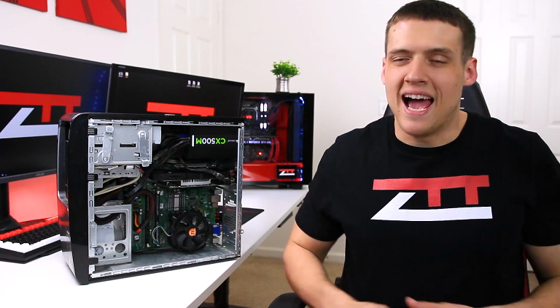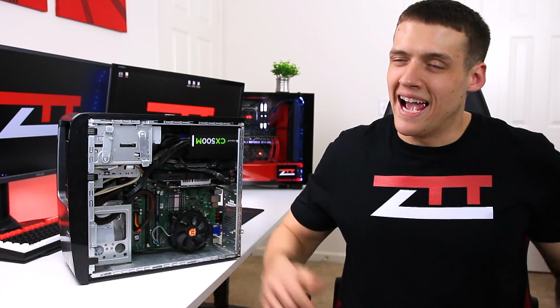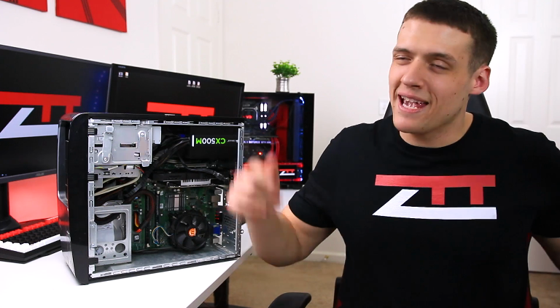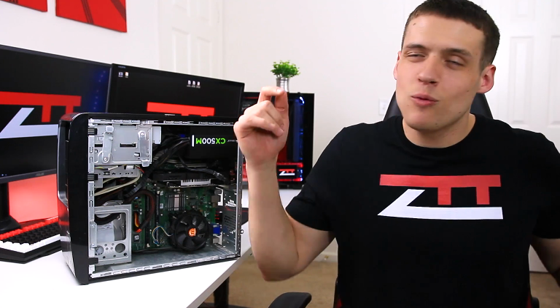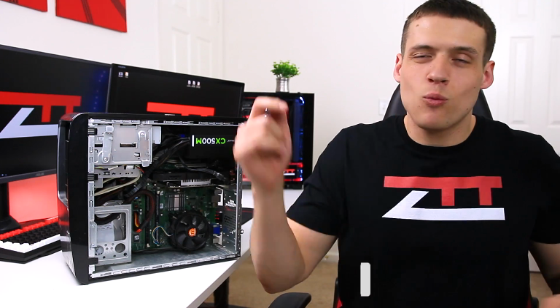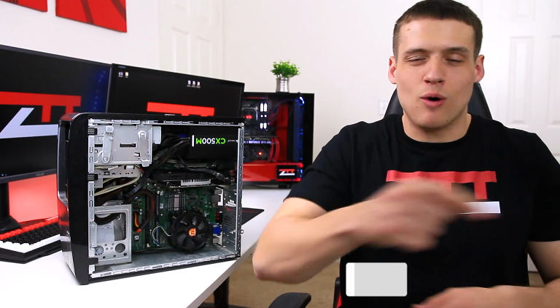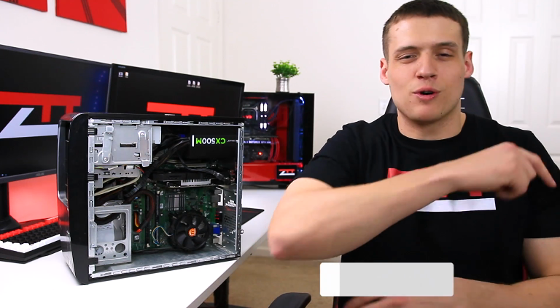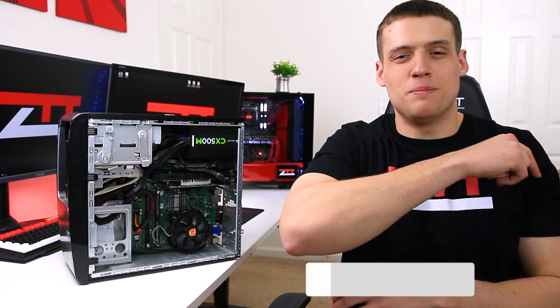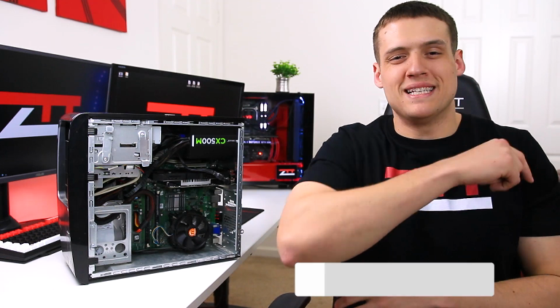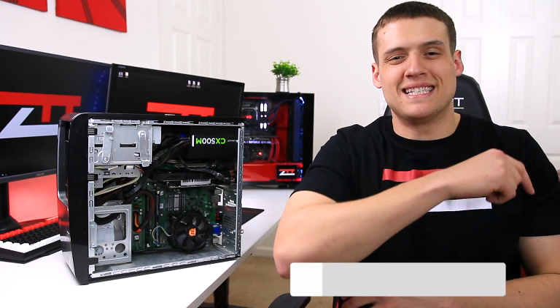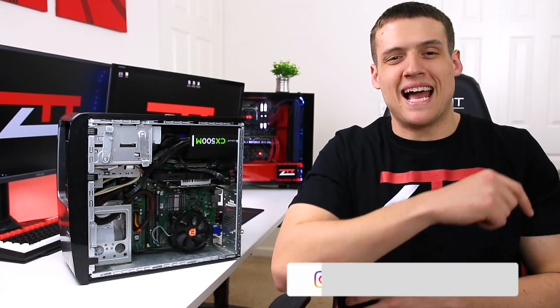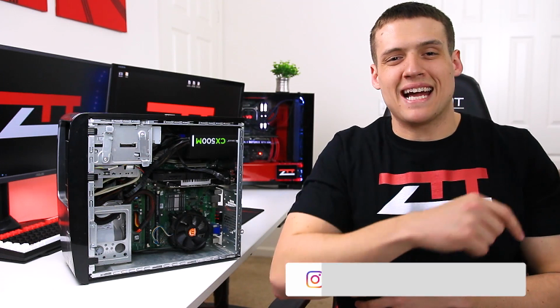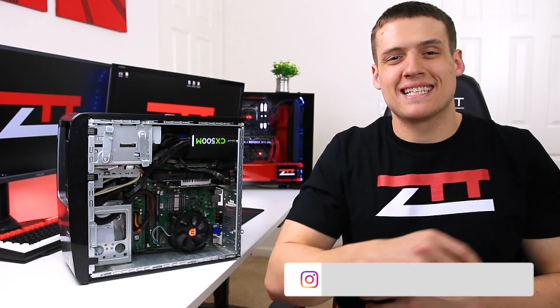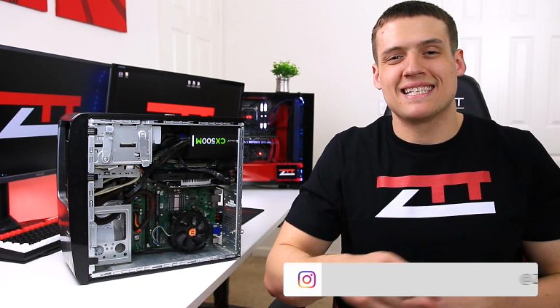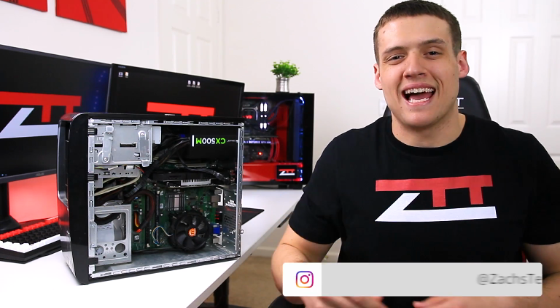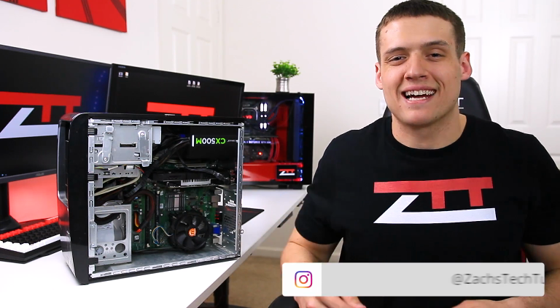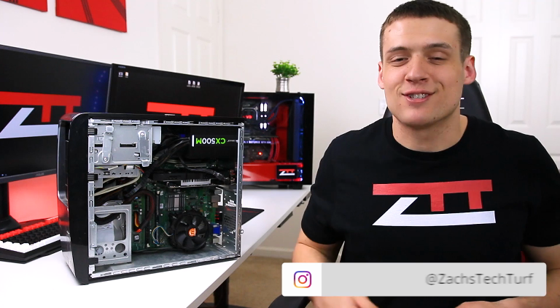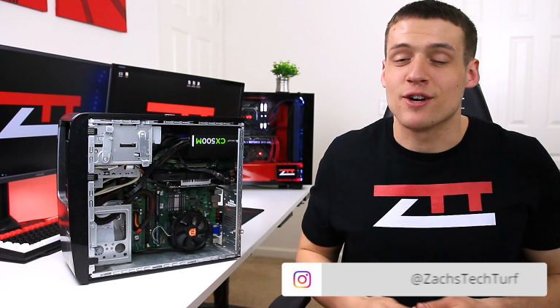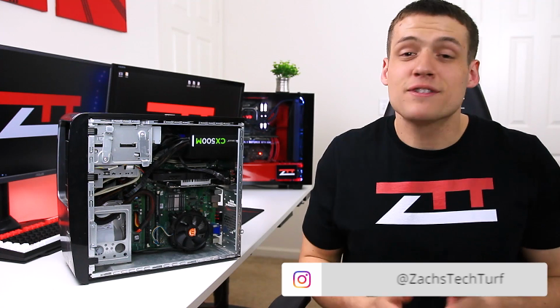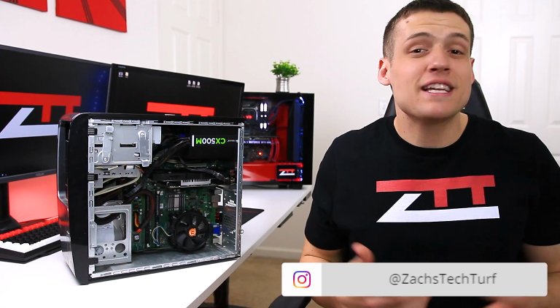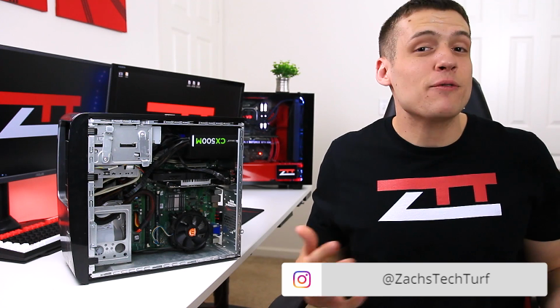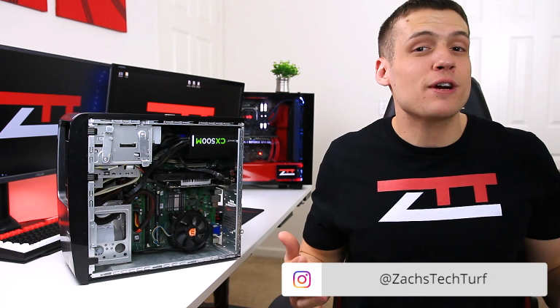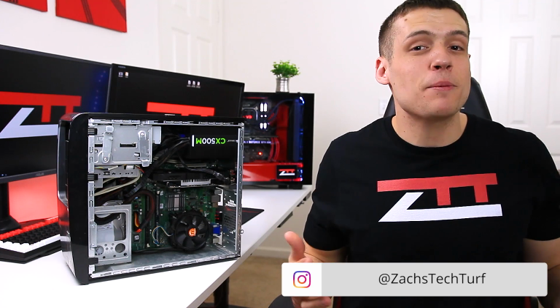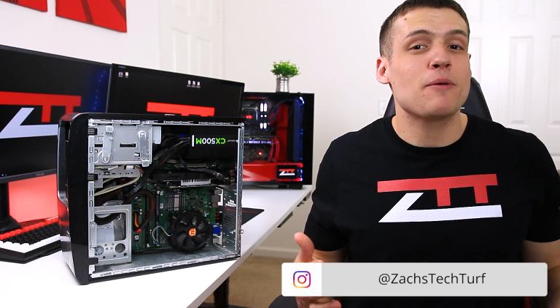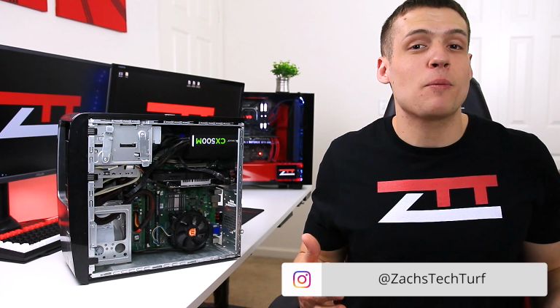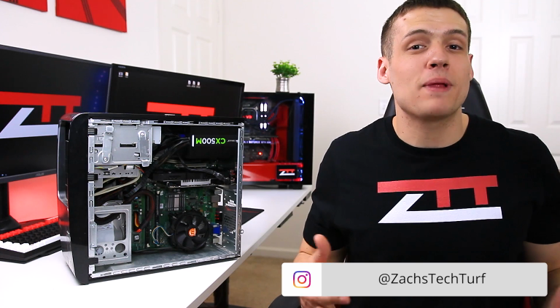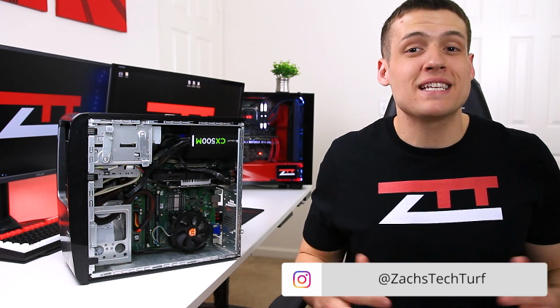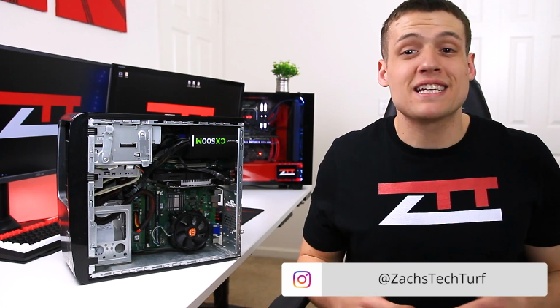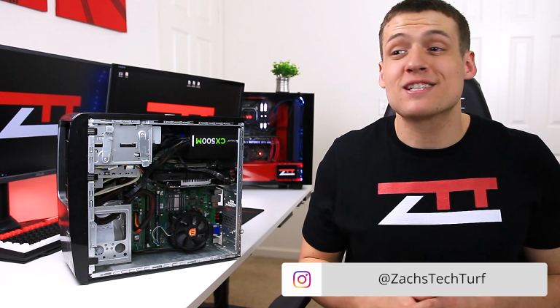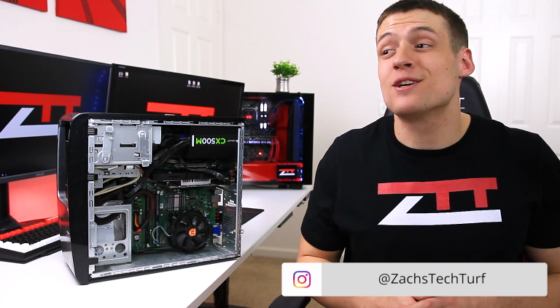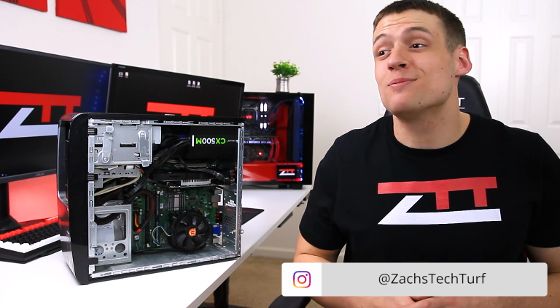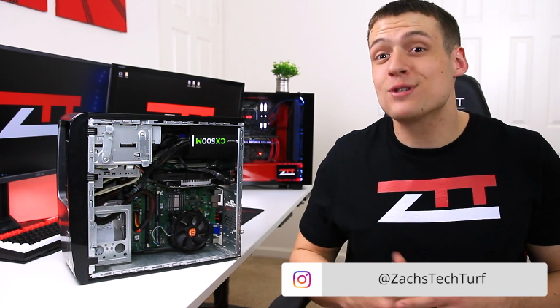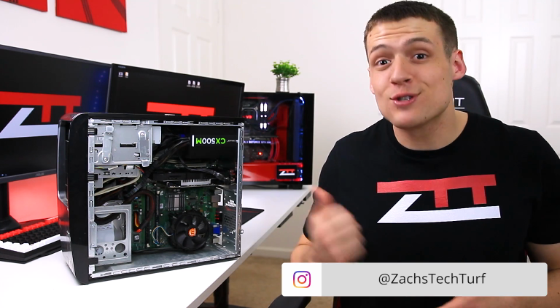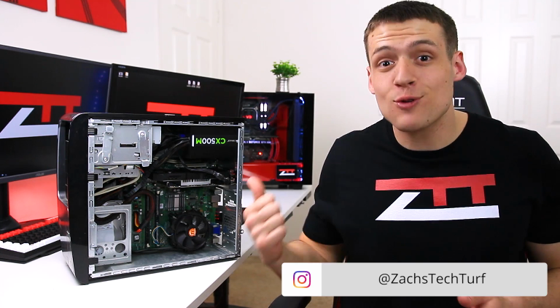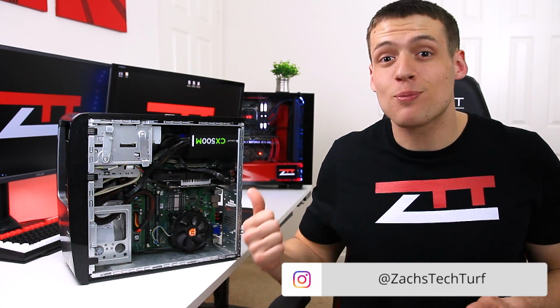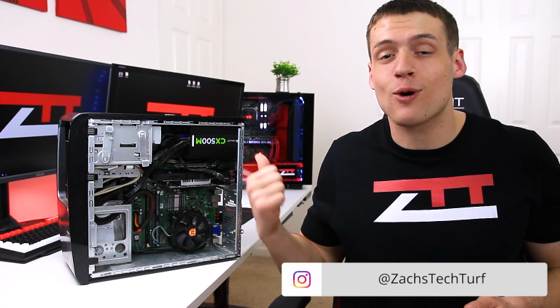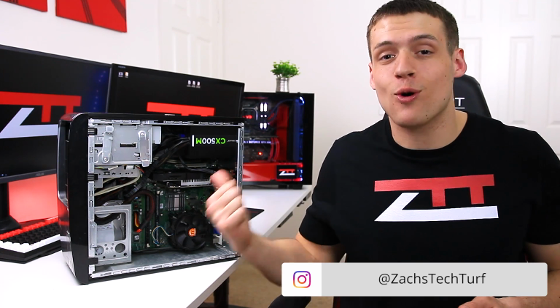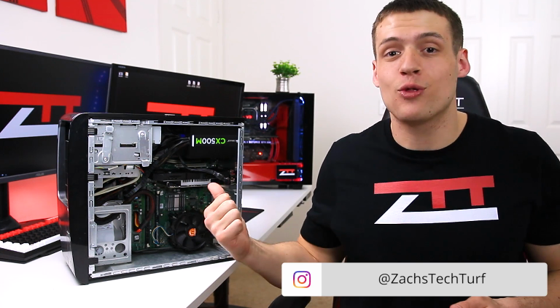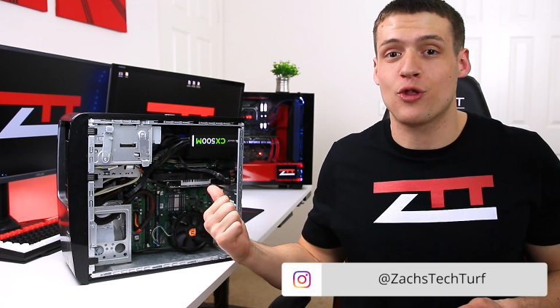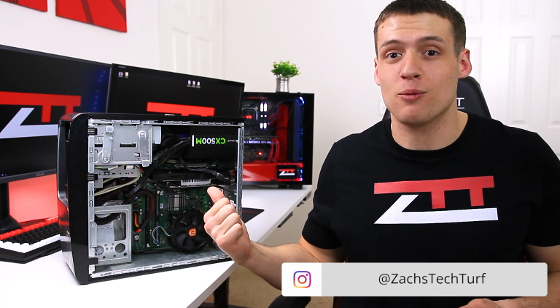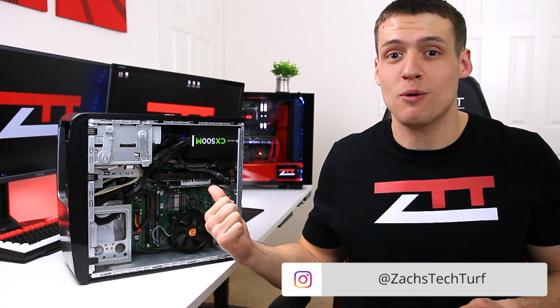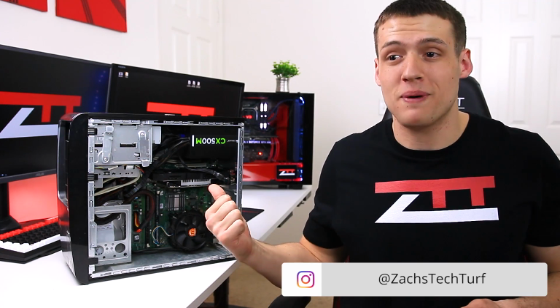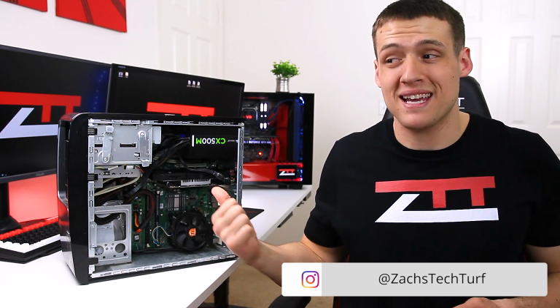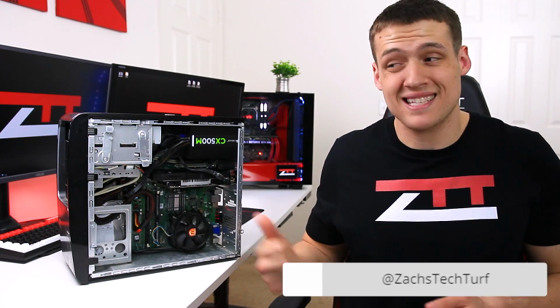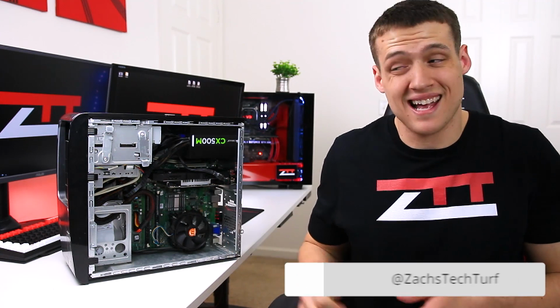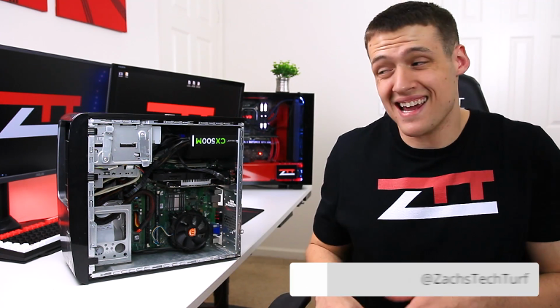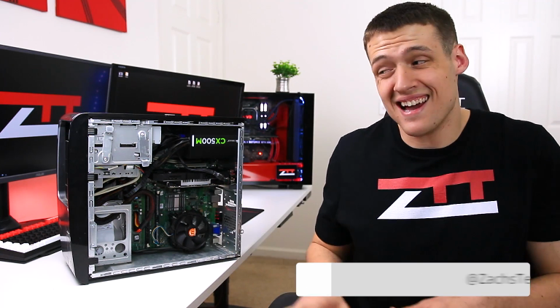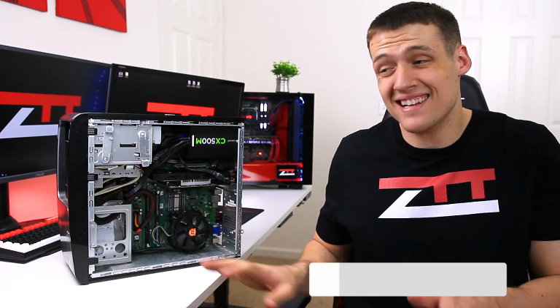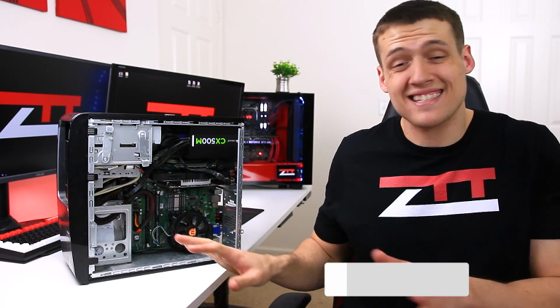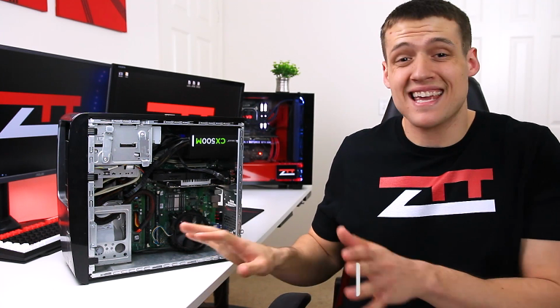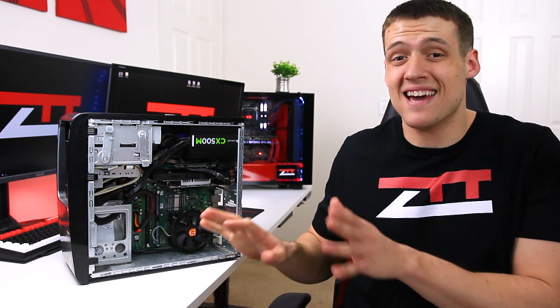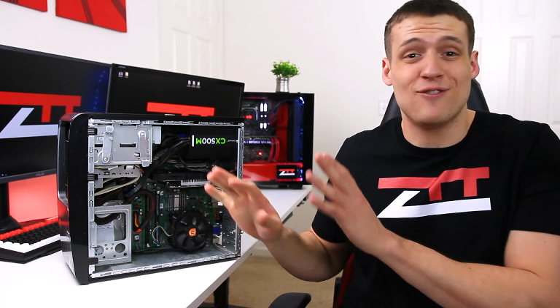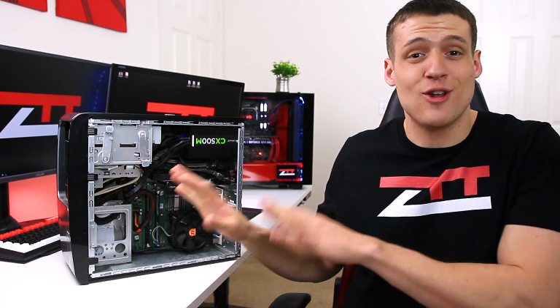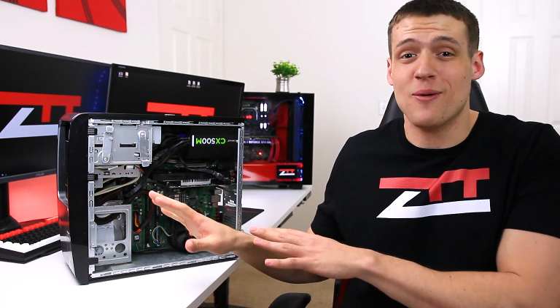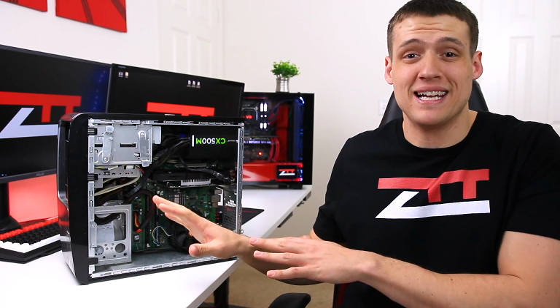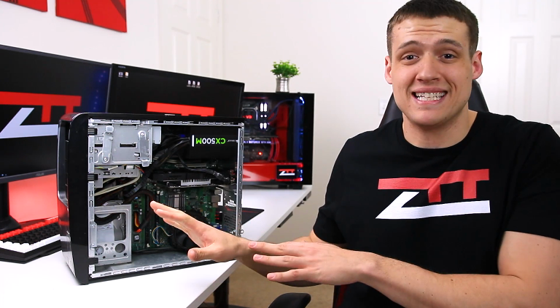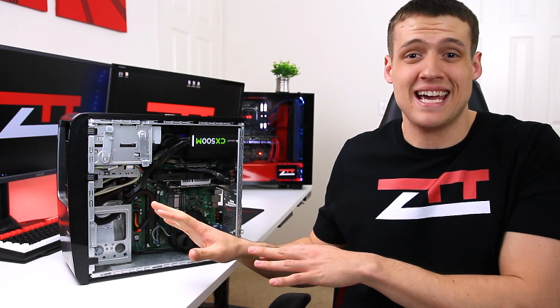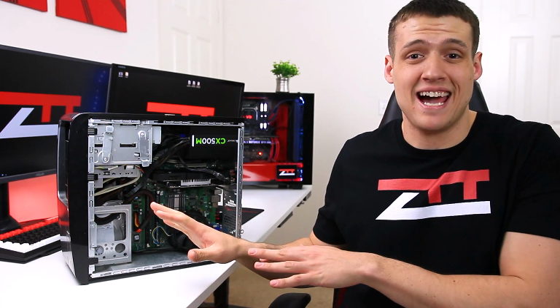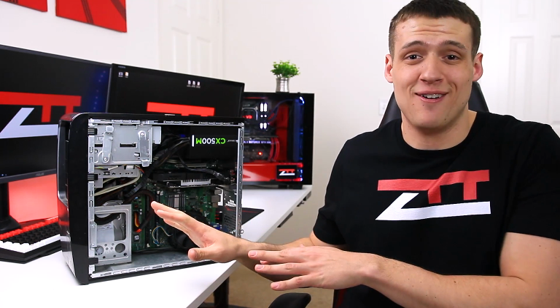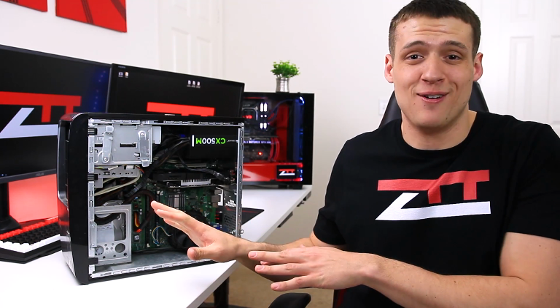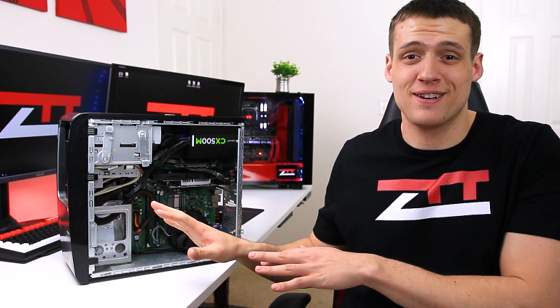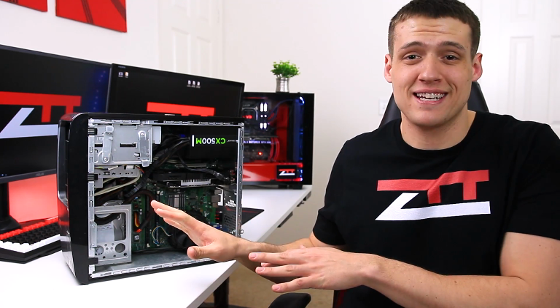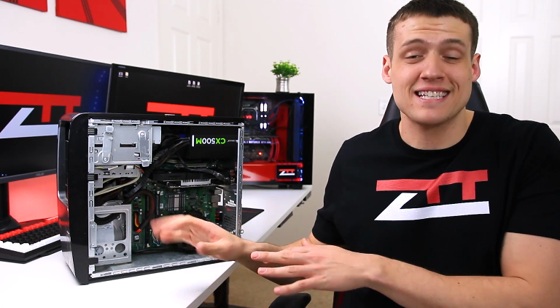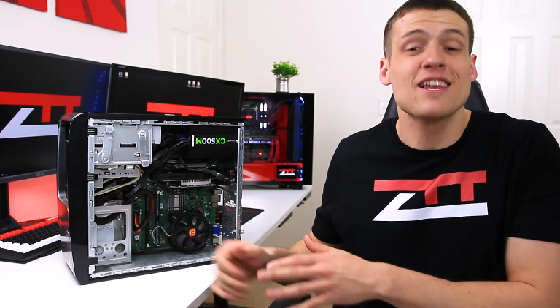Hey, welcome to Zach's Tech Turf! Today we're going to be replacing some super old thermal paste — I honestly have no idea how old it is.